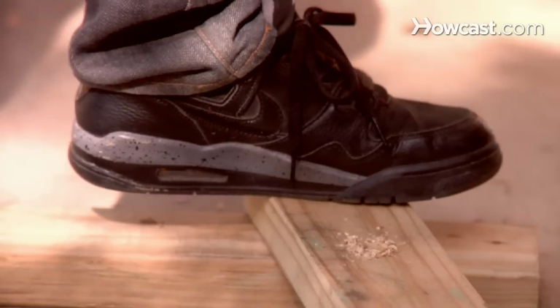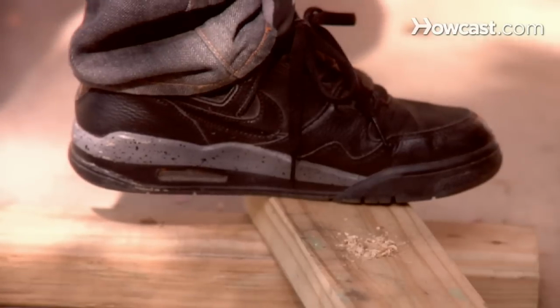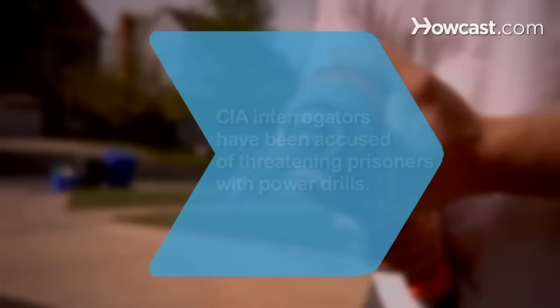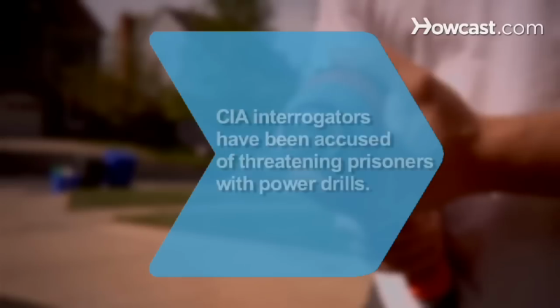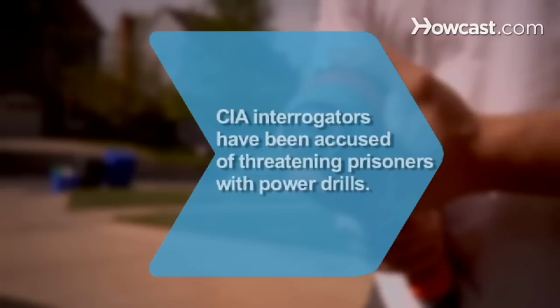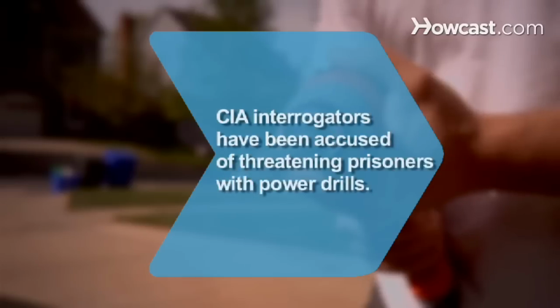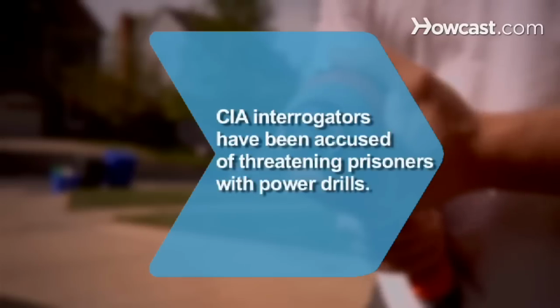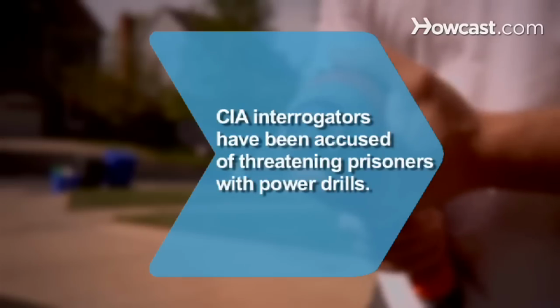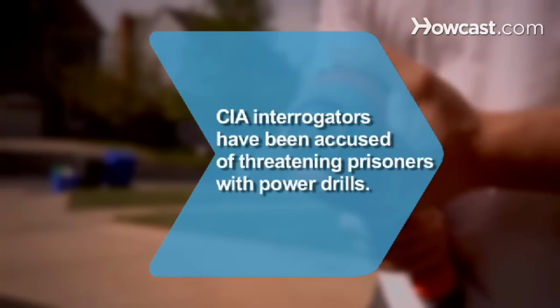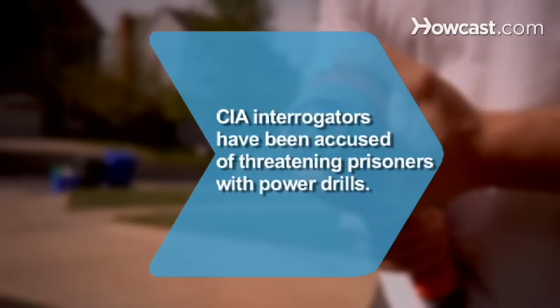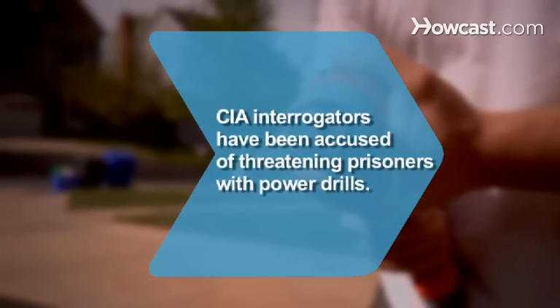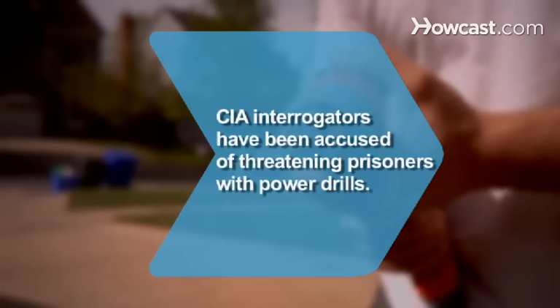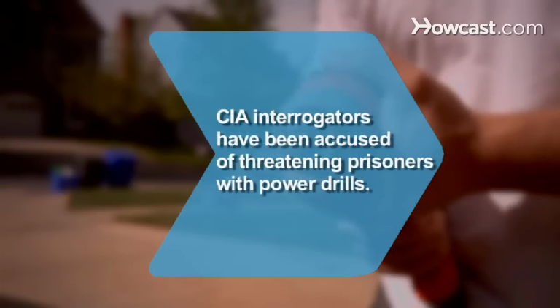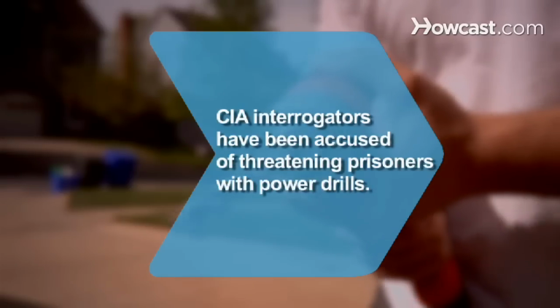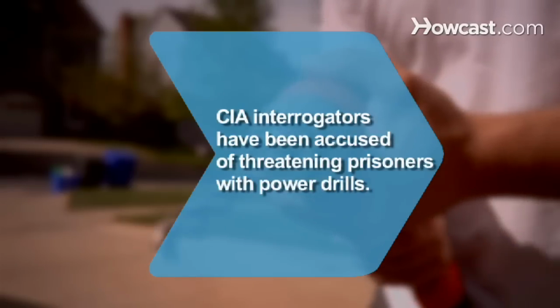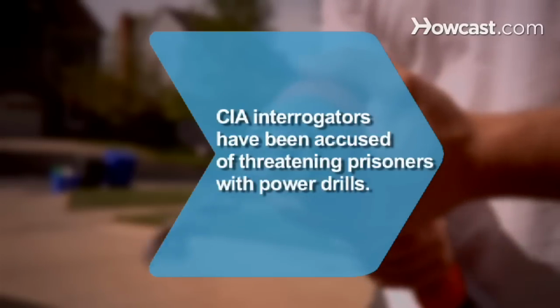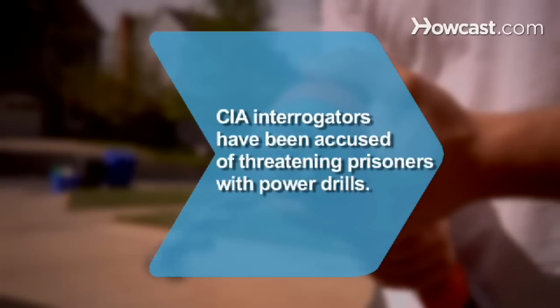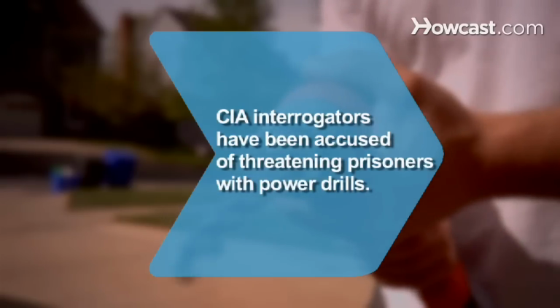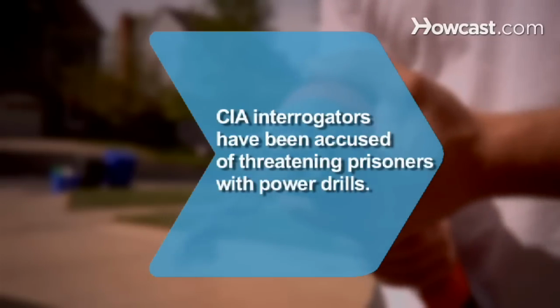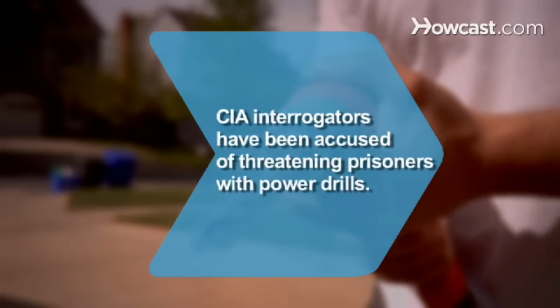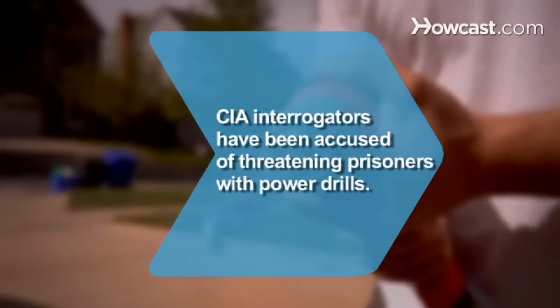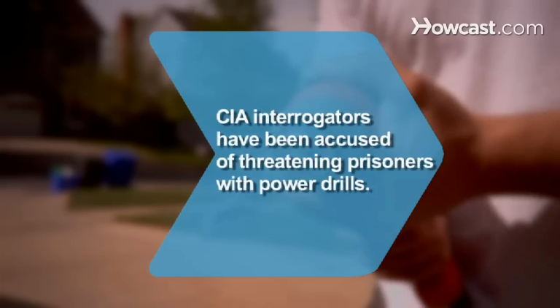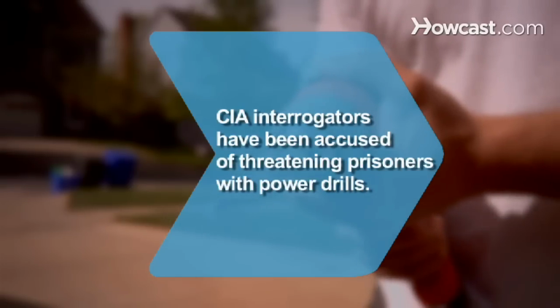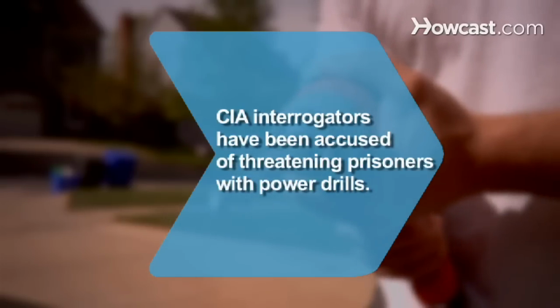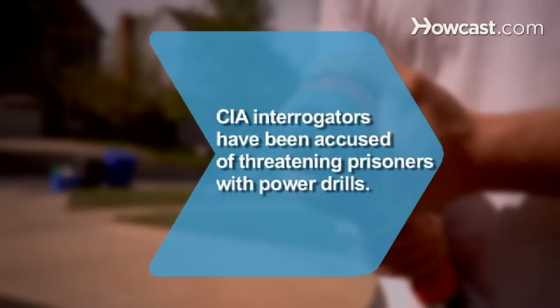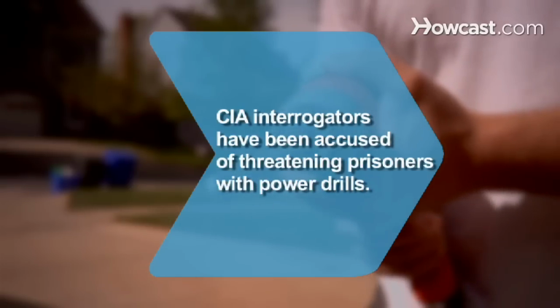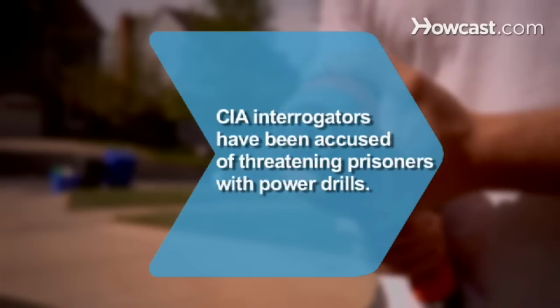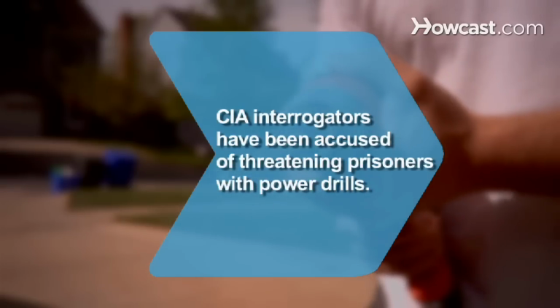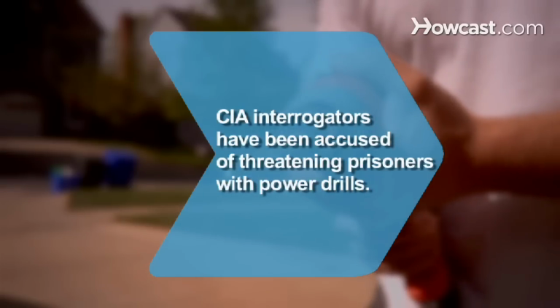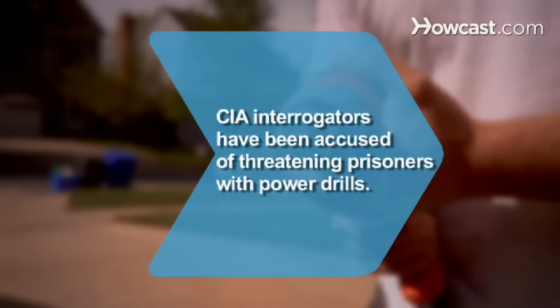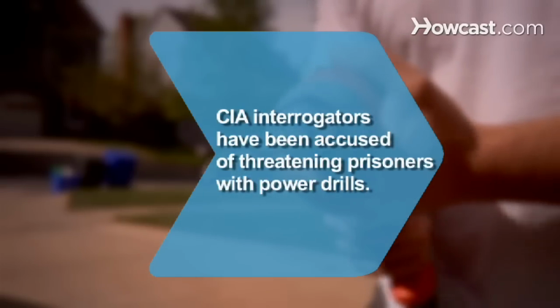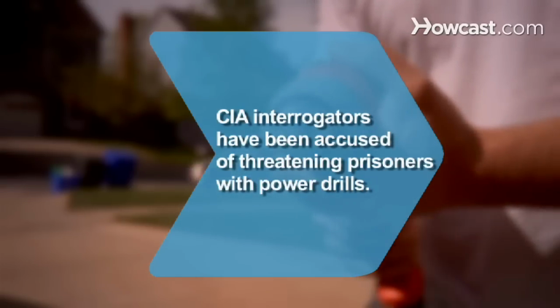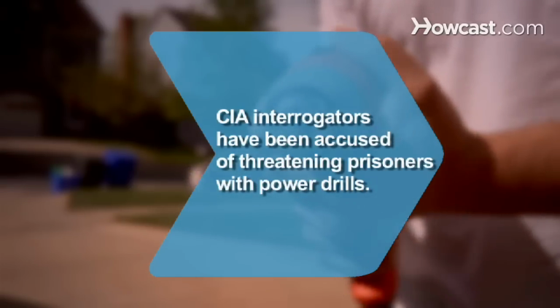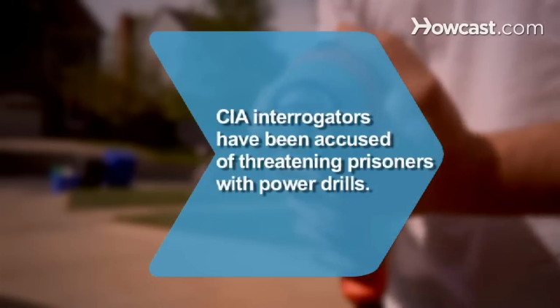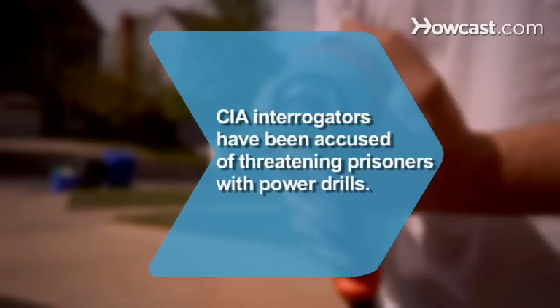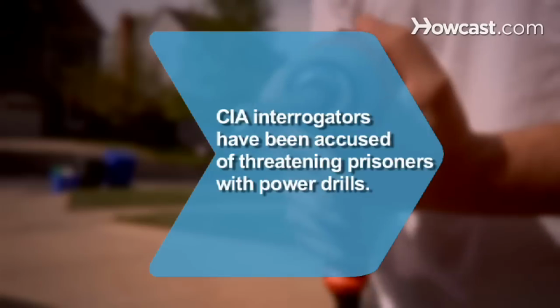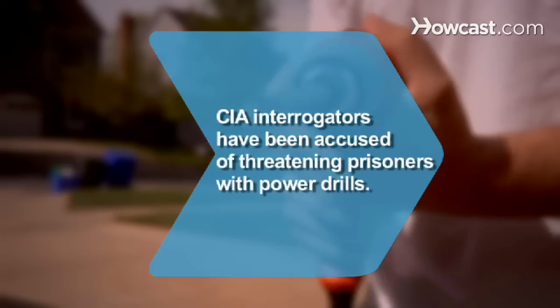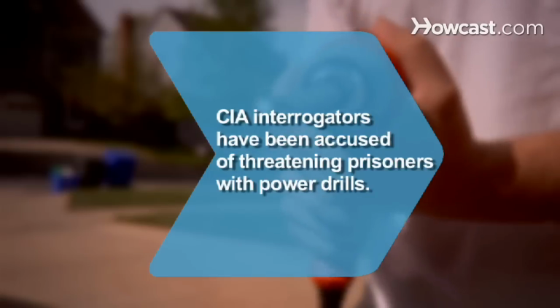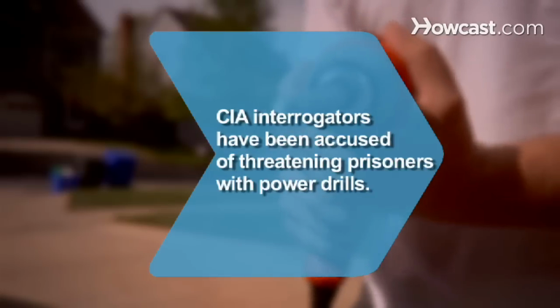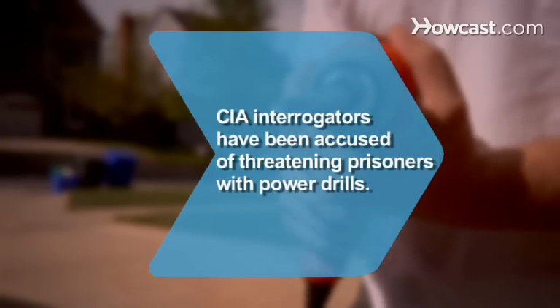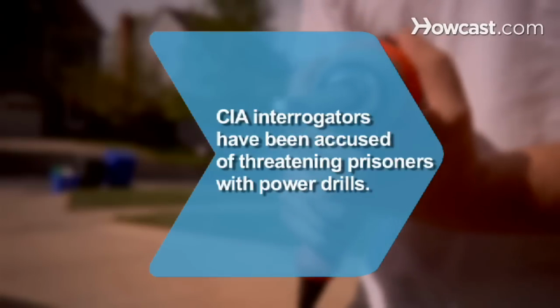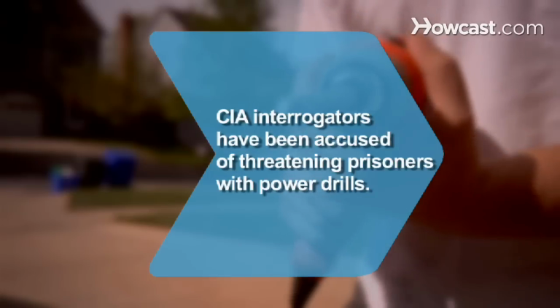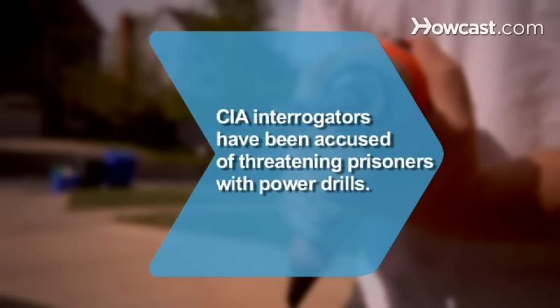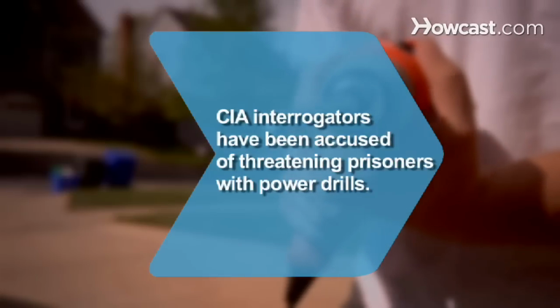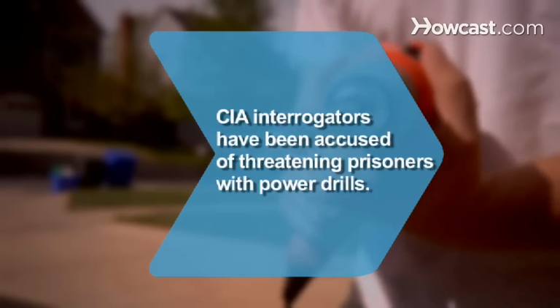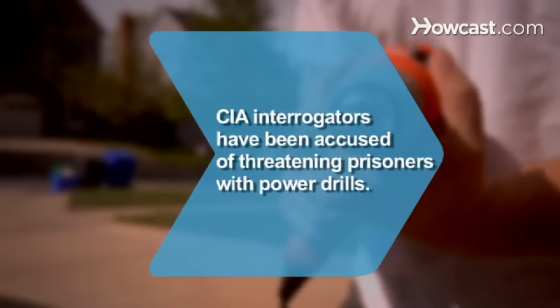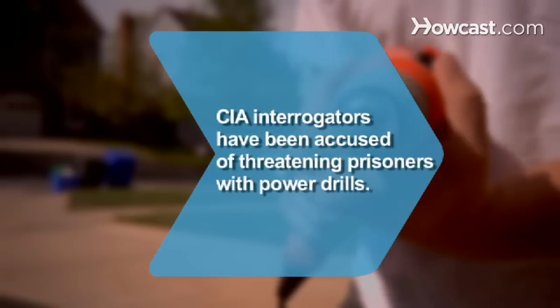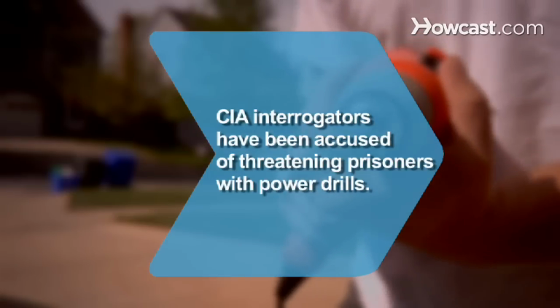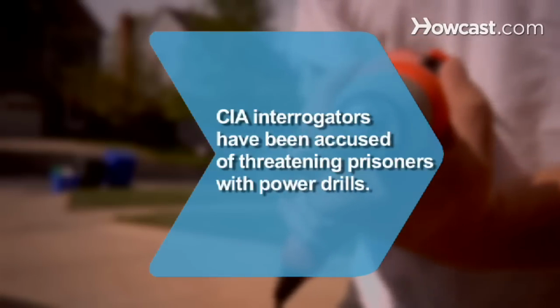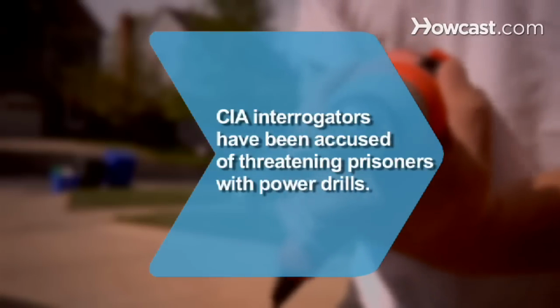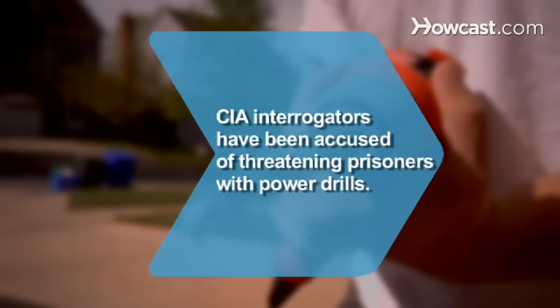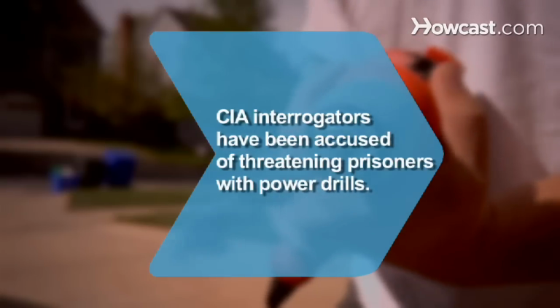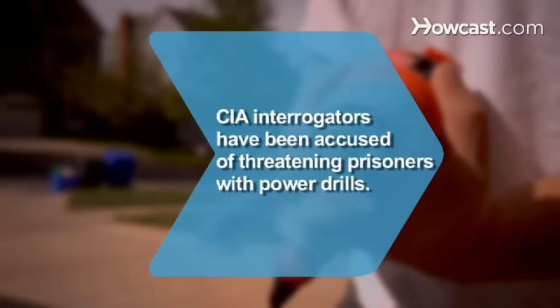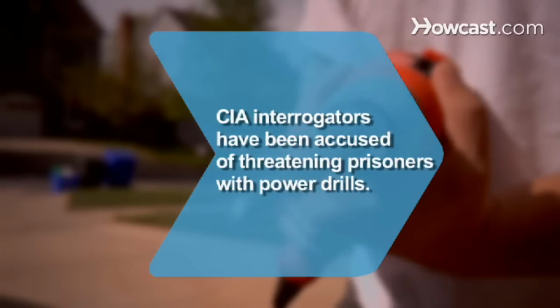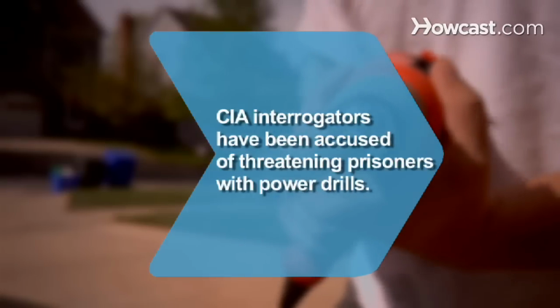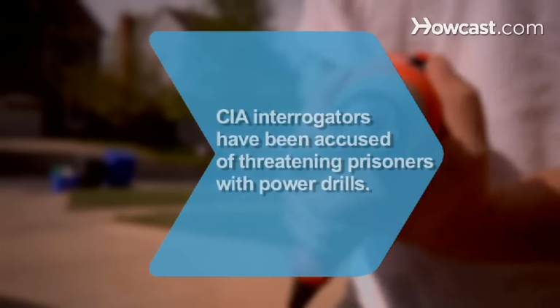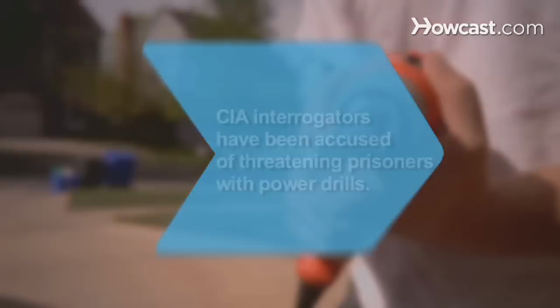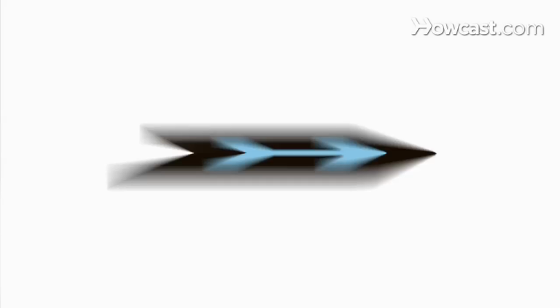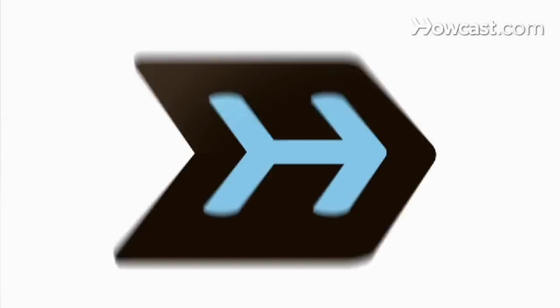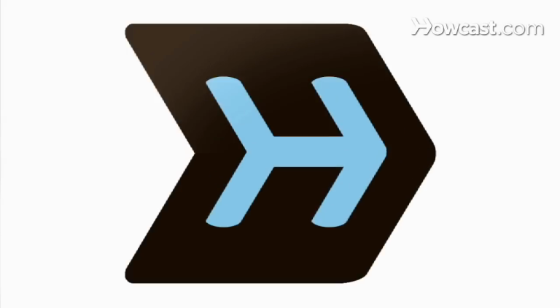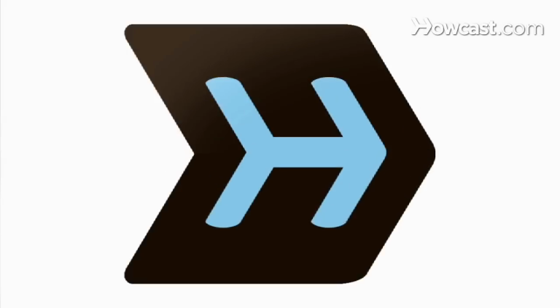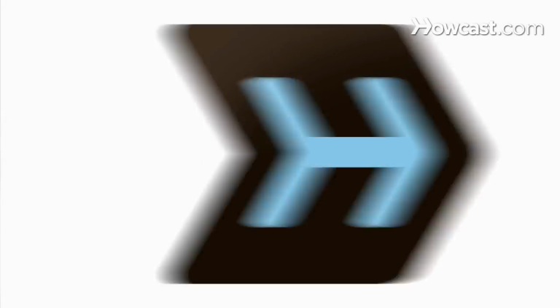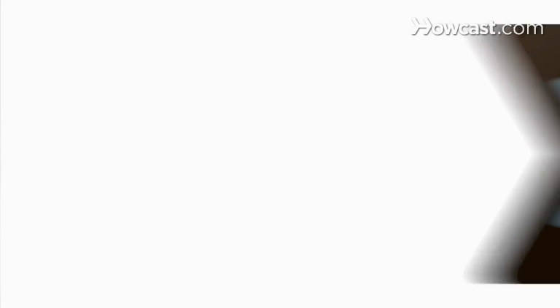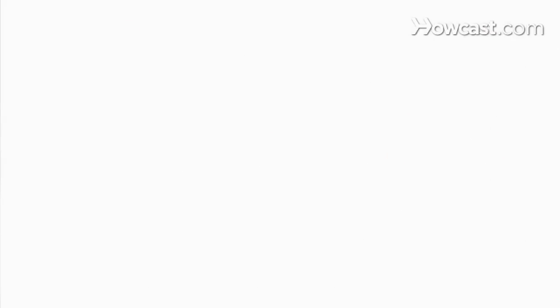Did you know? In 2009, CIA interrogators were accused of threatening prisoners with power drills.